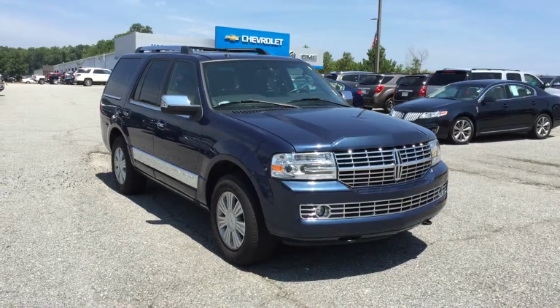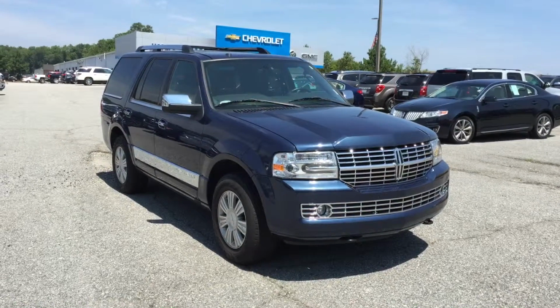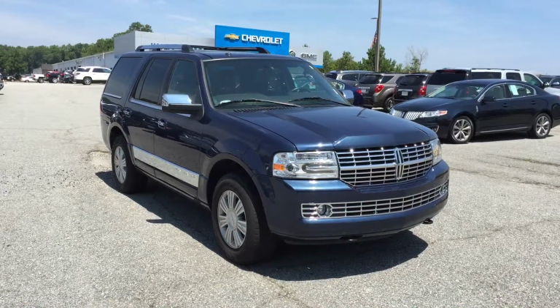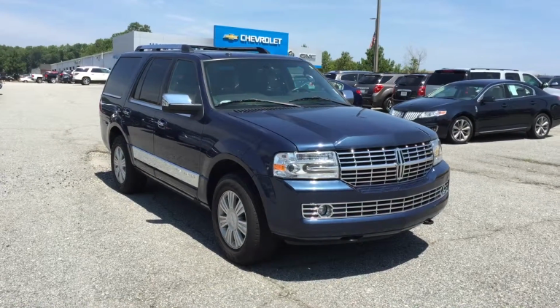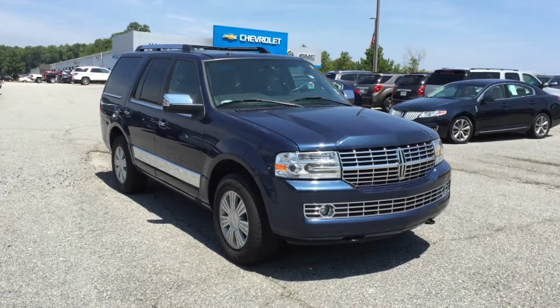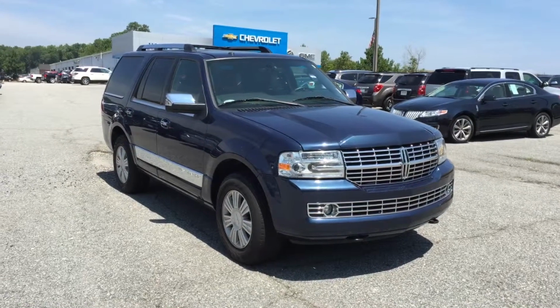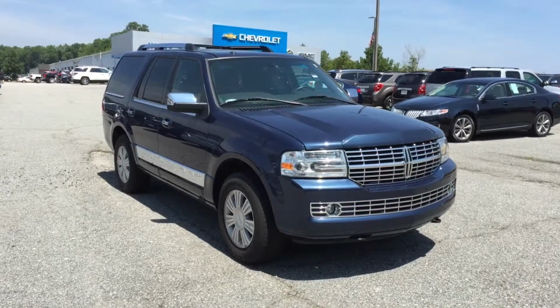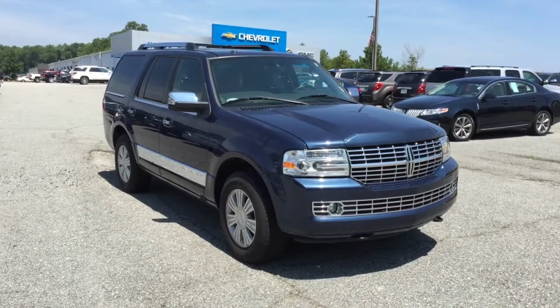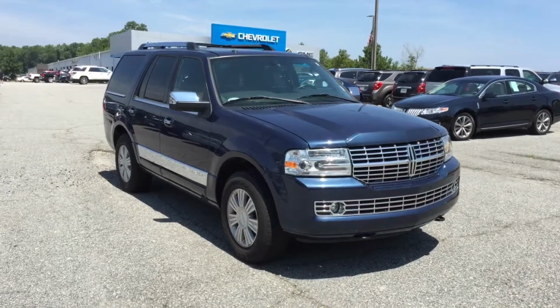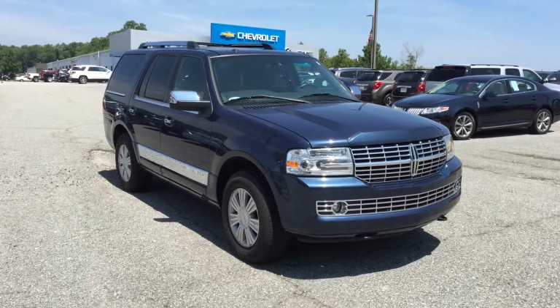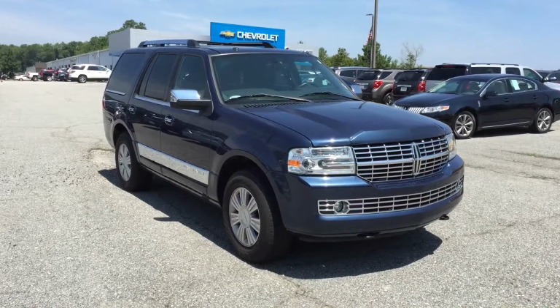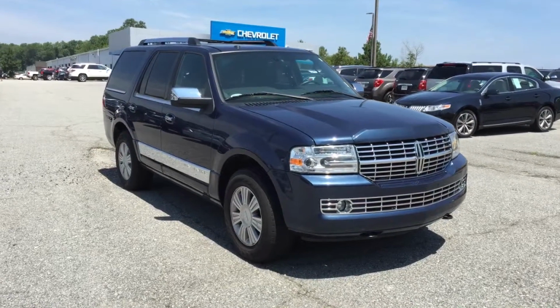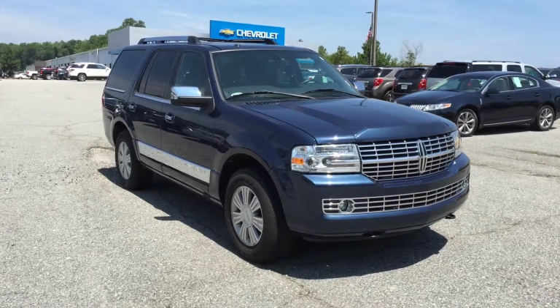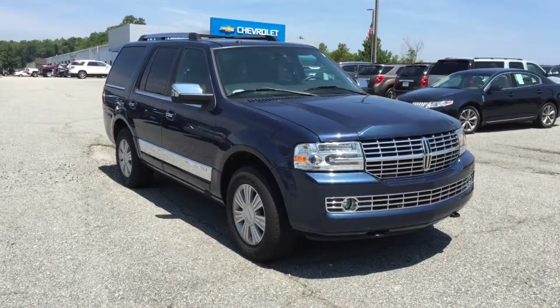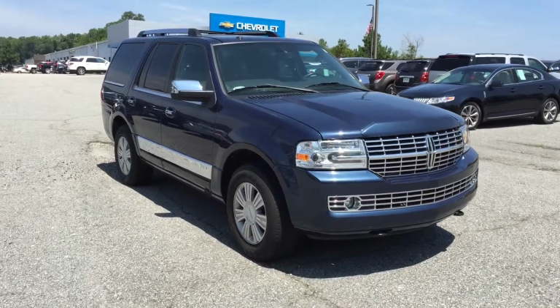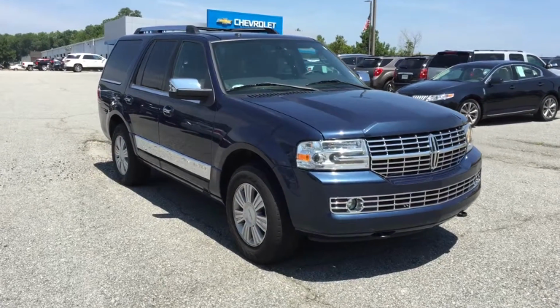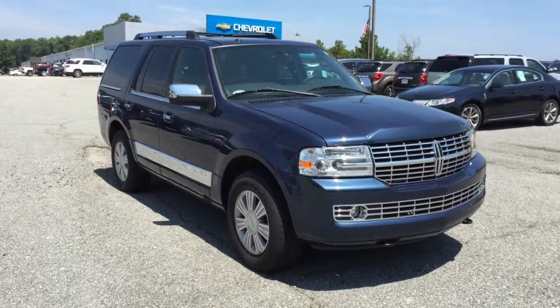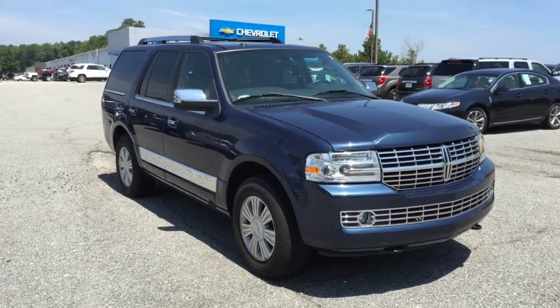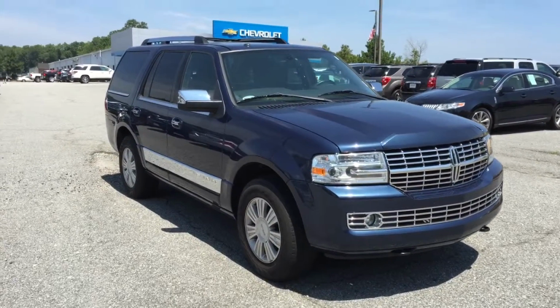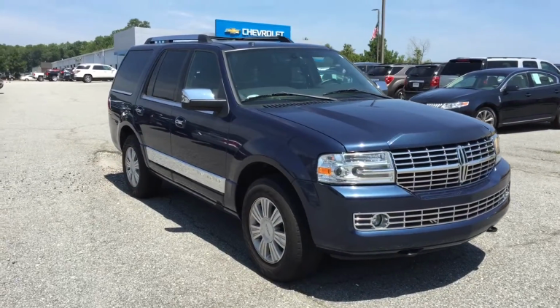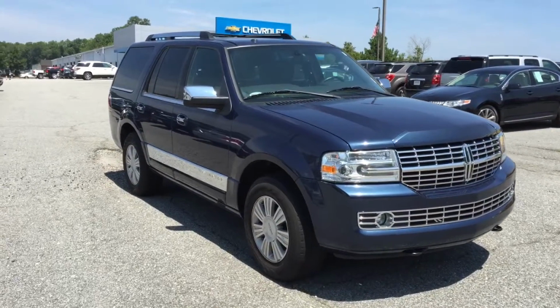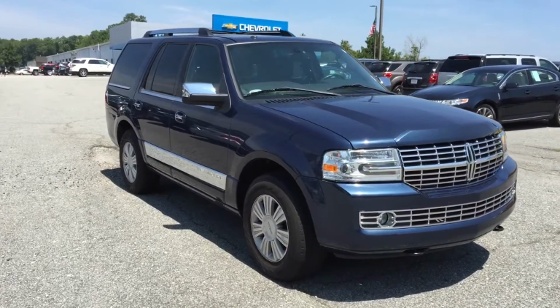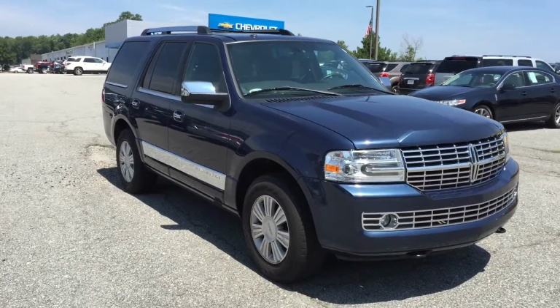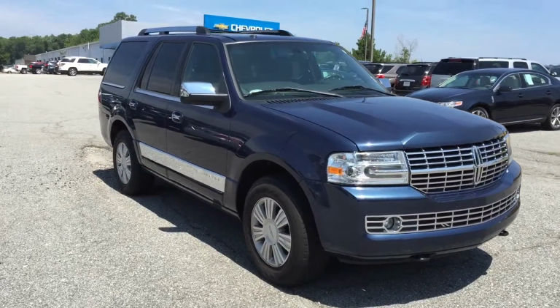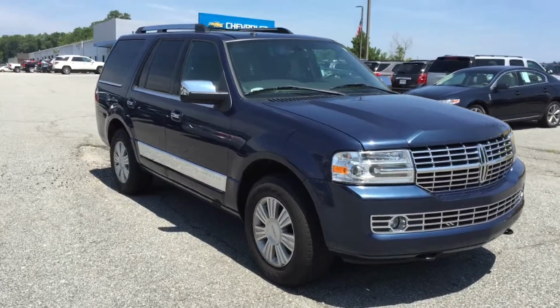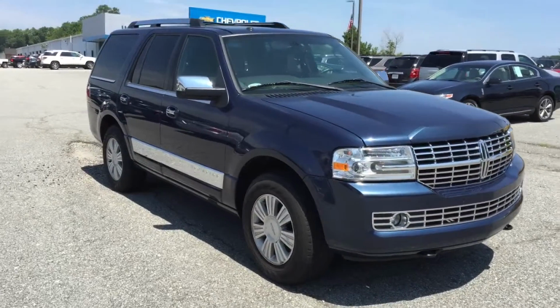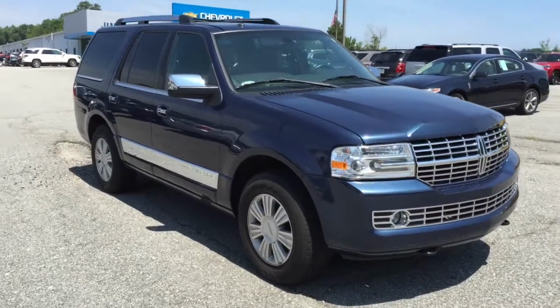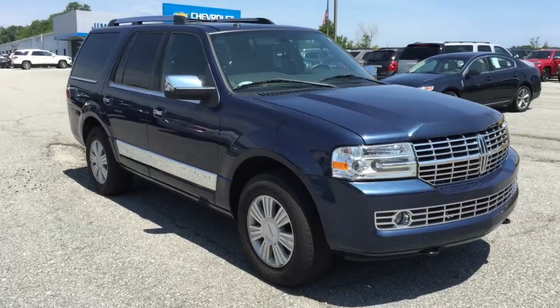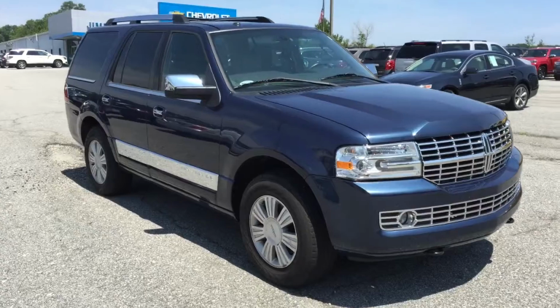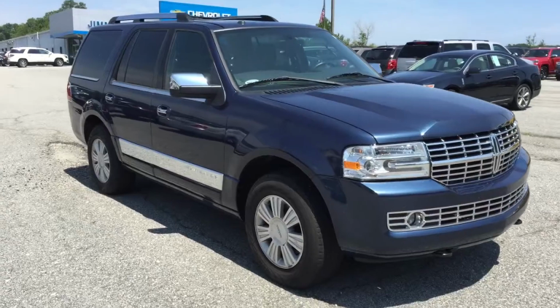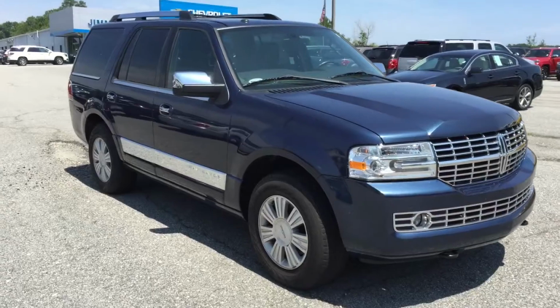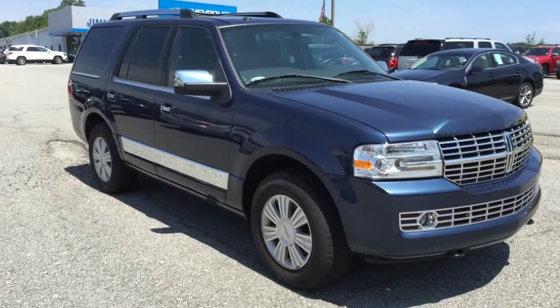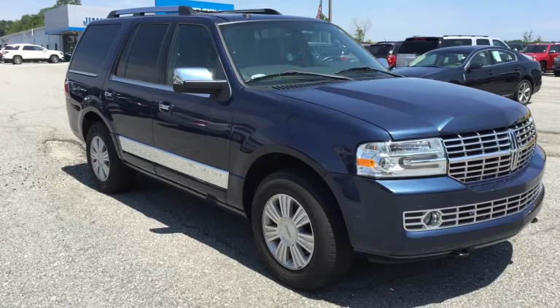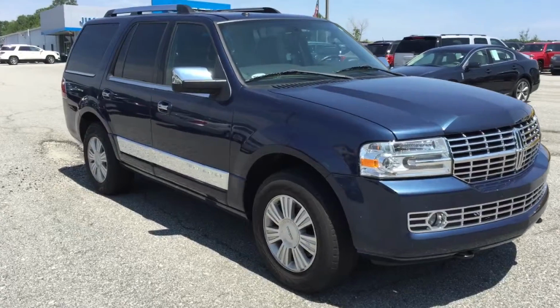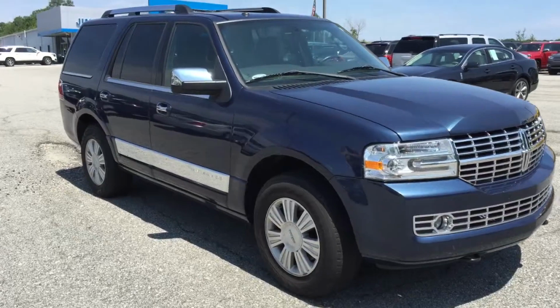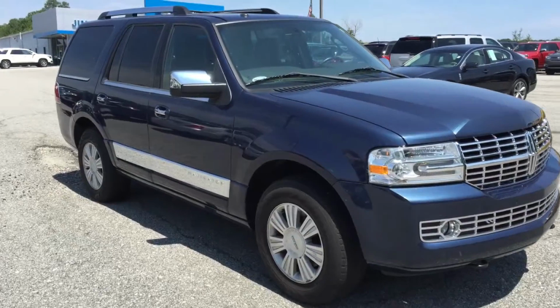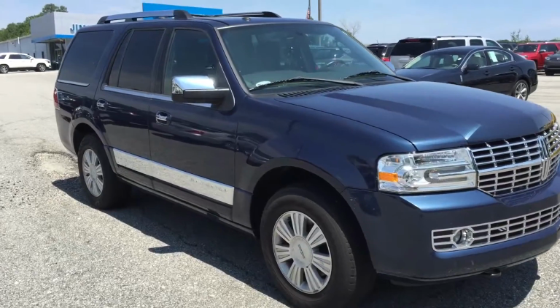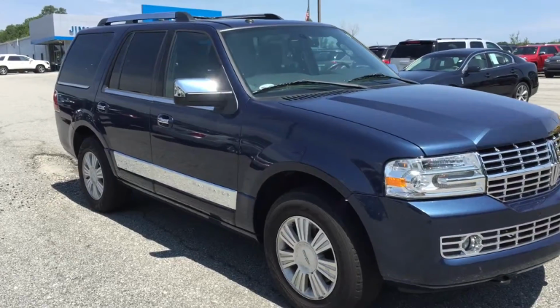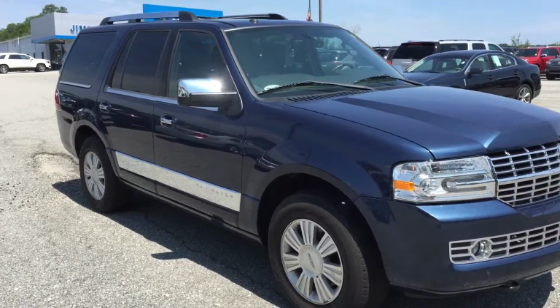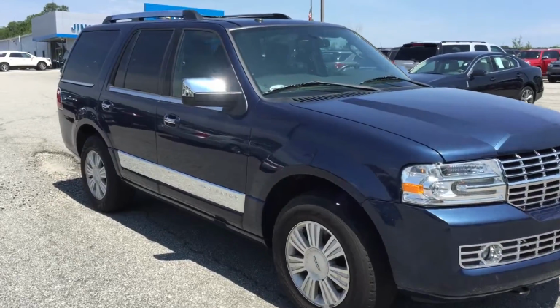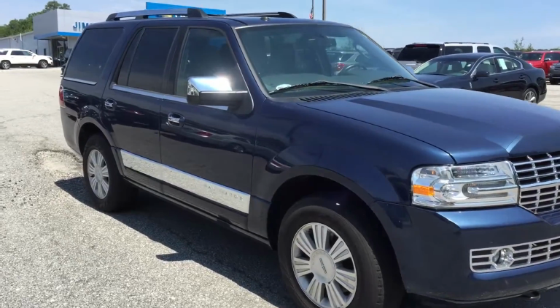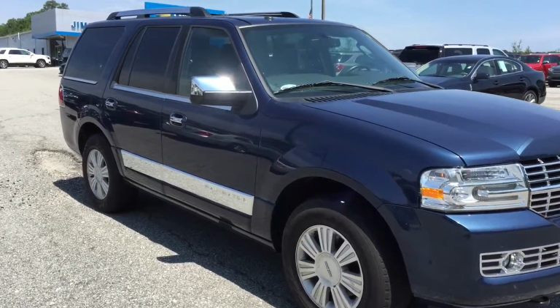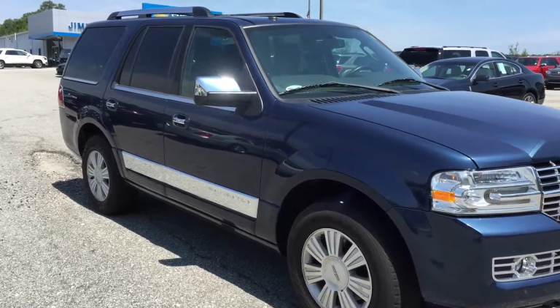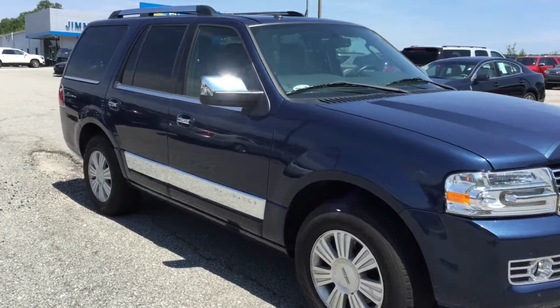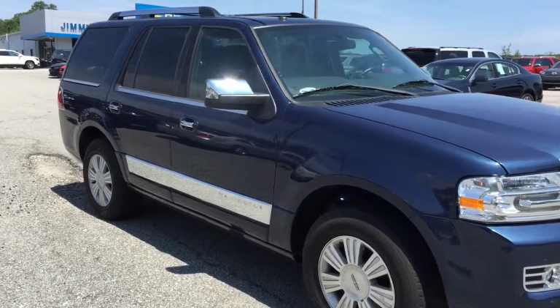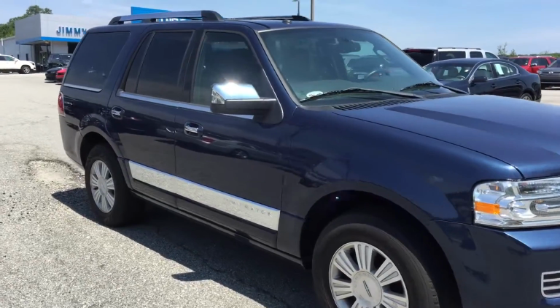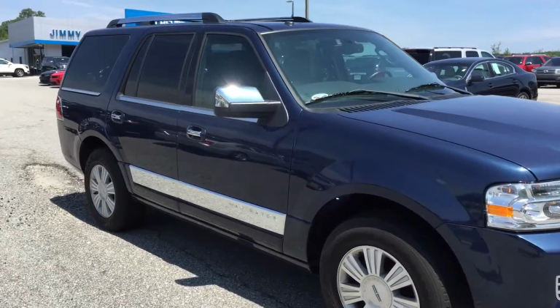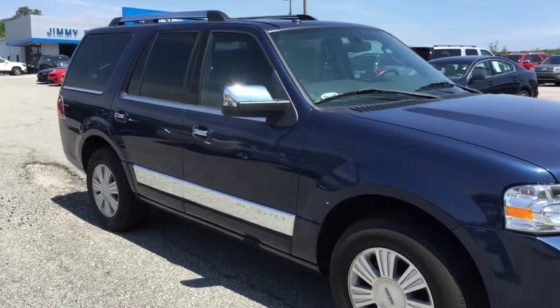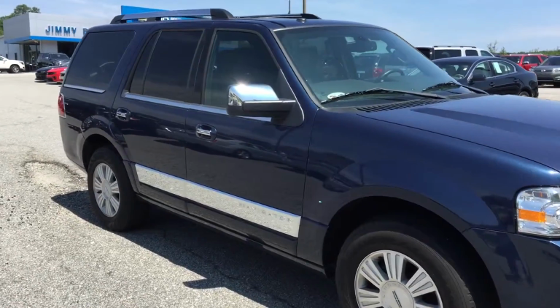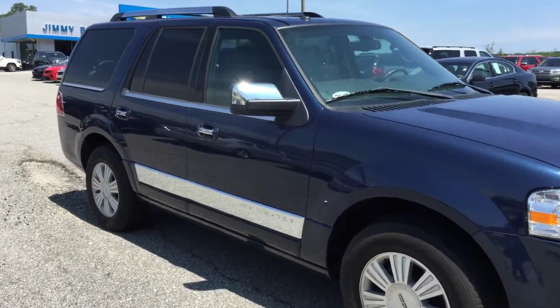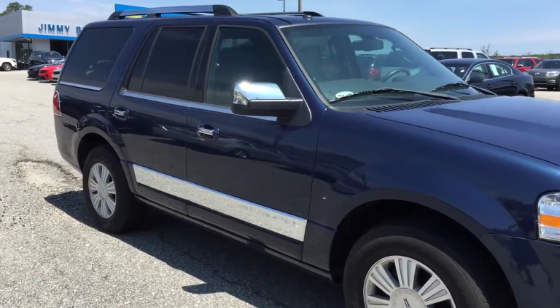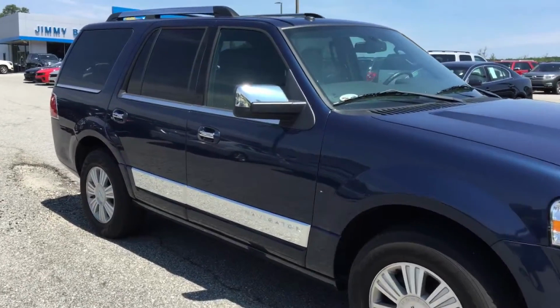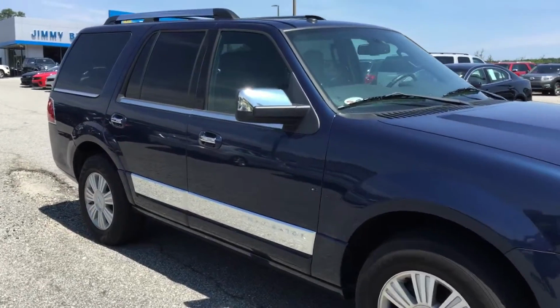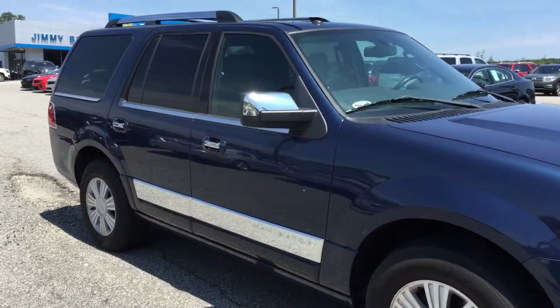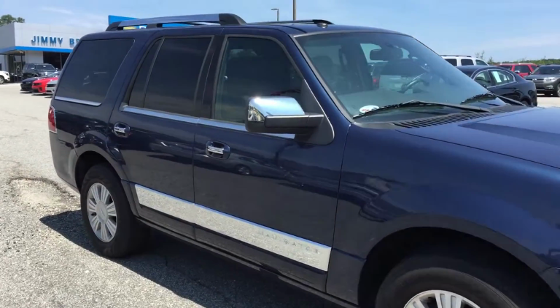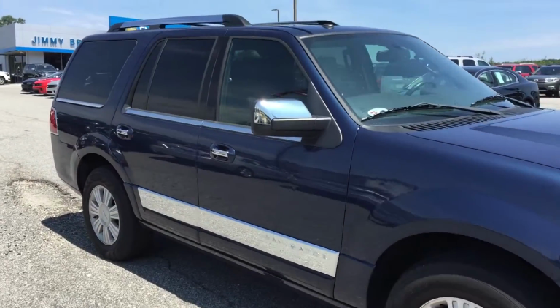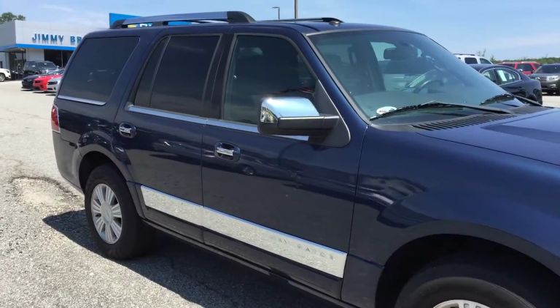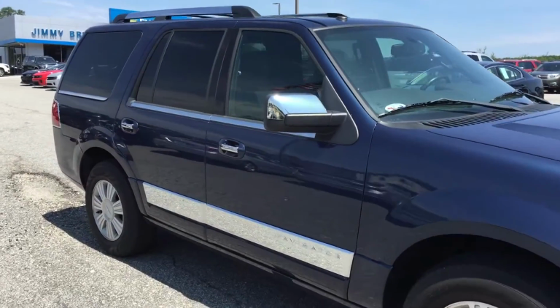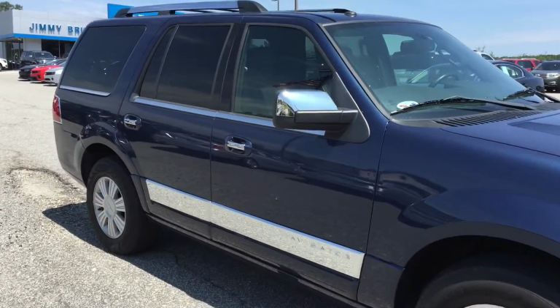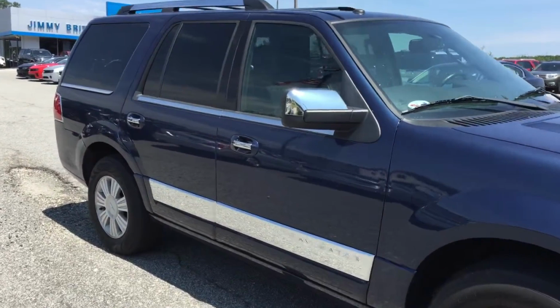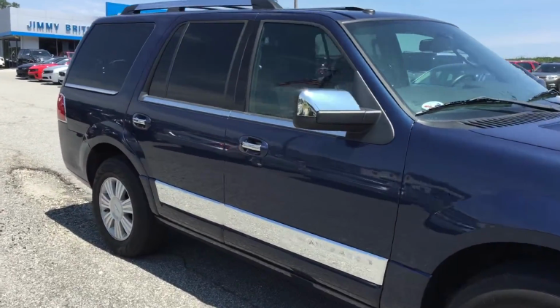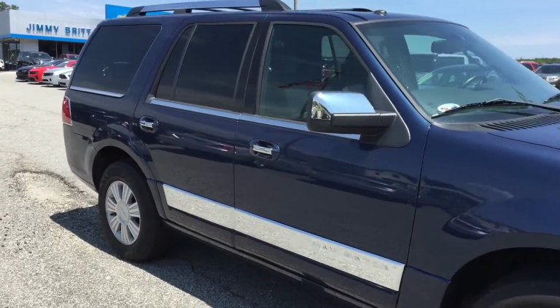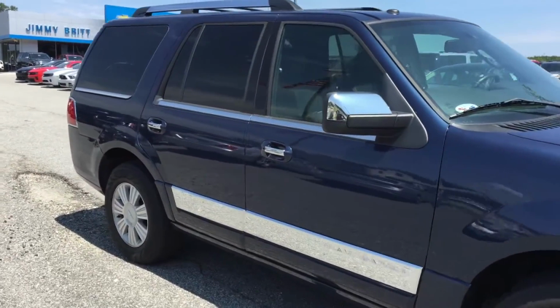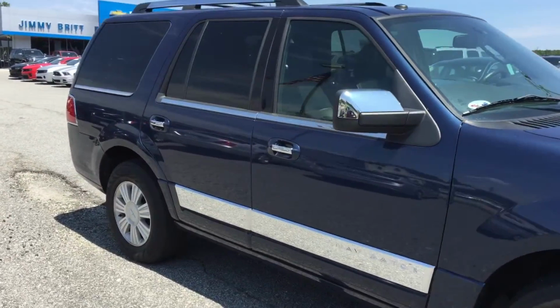Hey, this is Brandon Wright over at Jimmy Burt Chevrolet. Here's a gorgeous 2013 Lincoln Navigator.